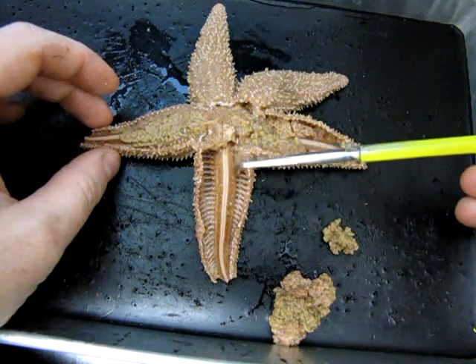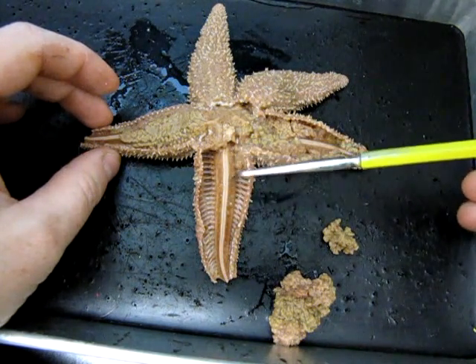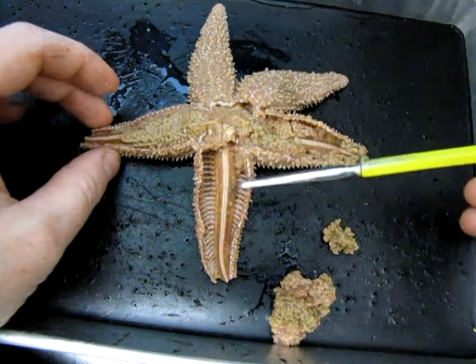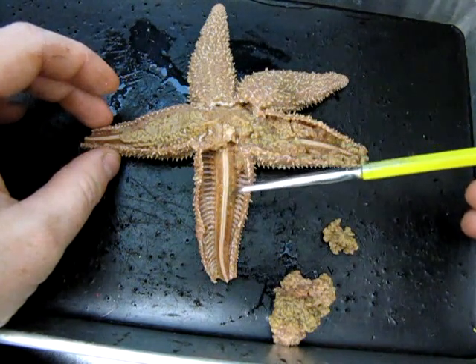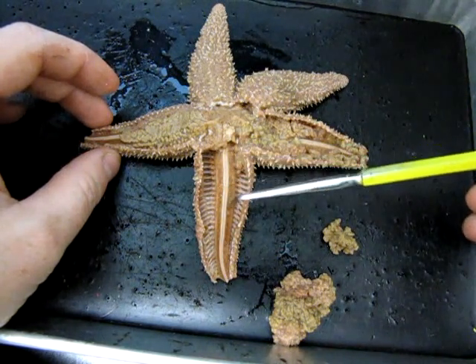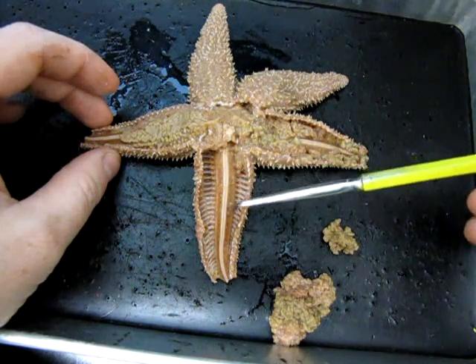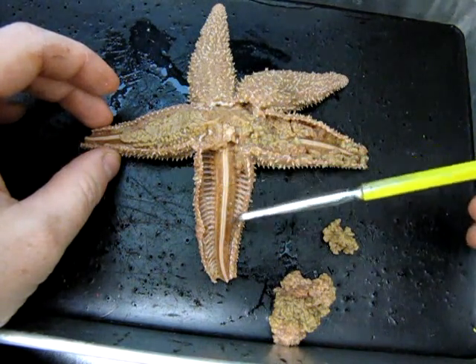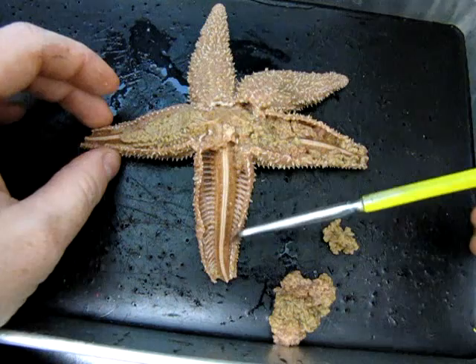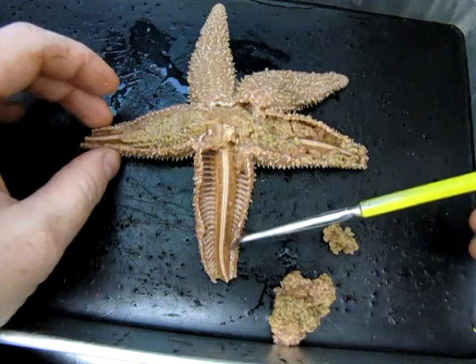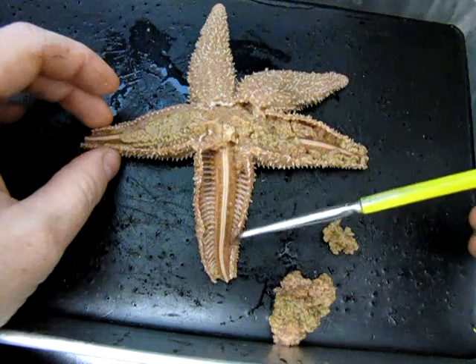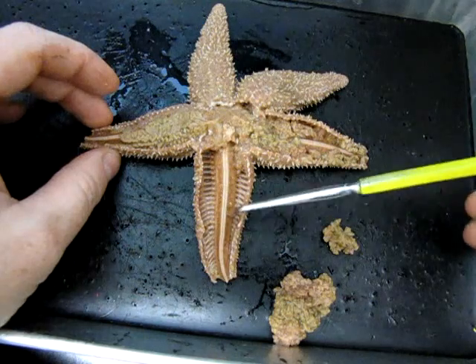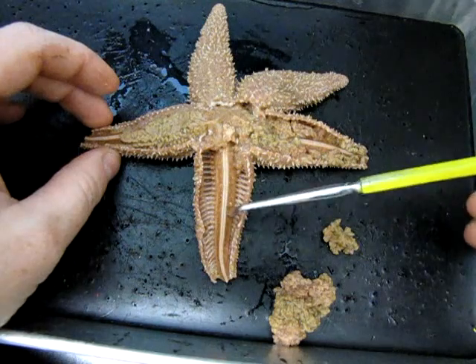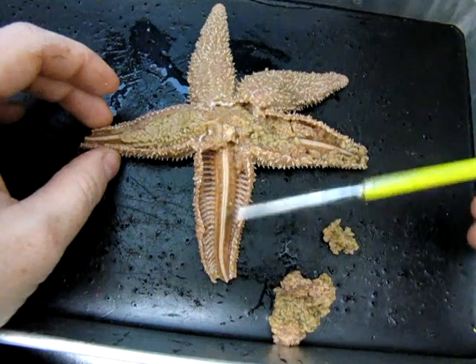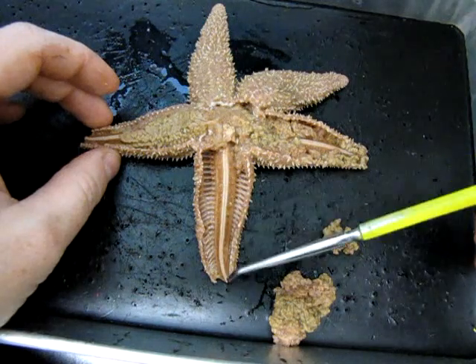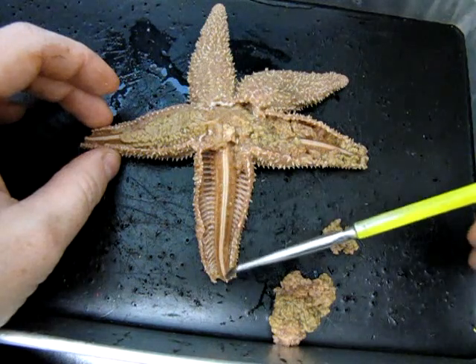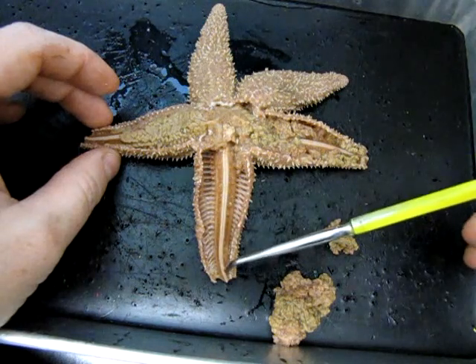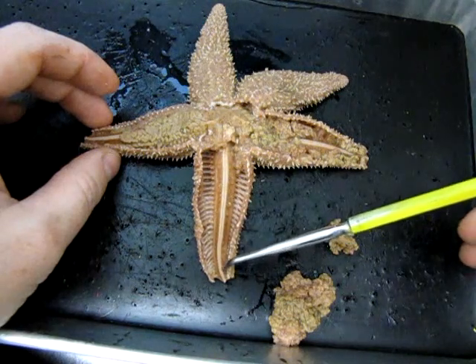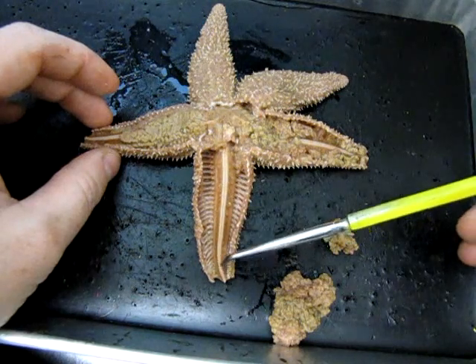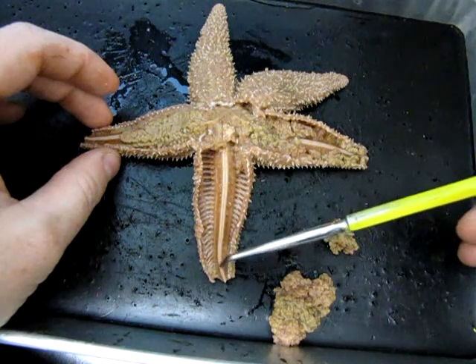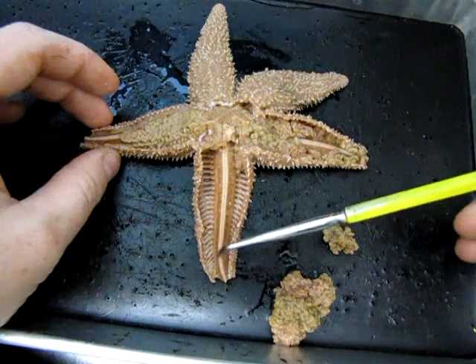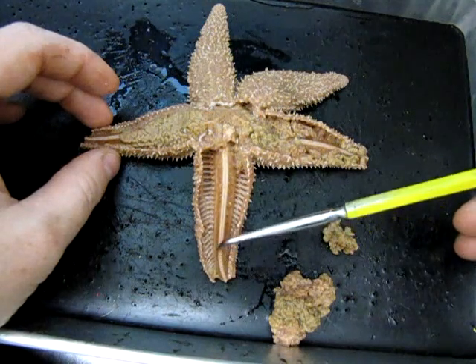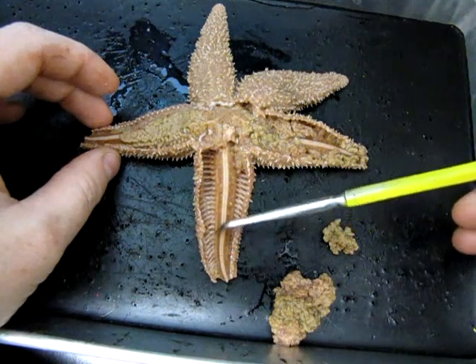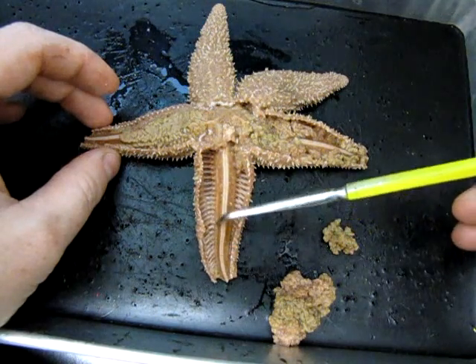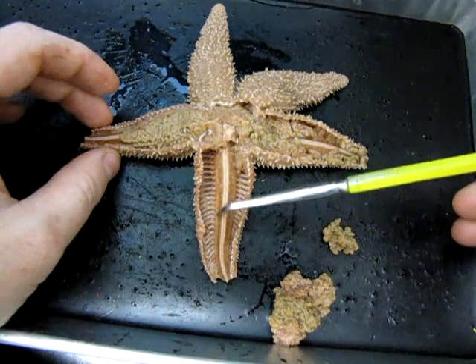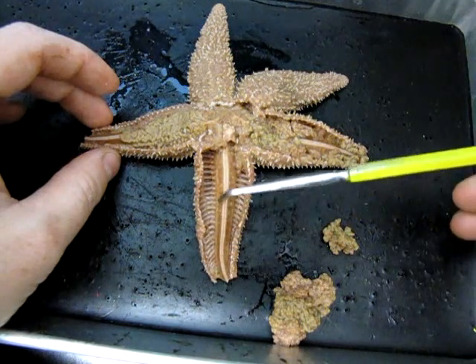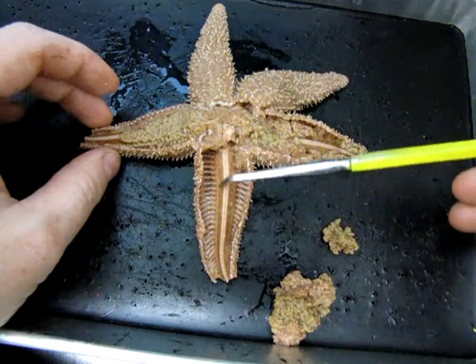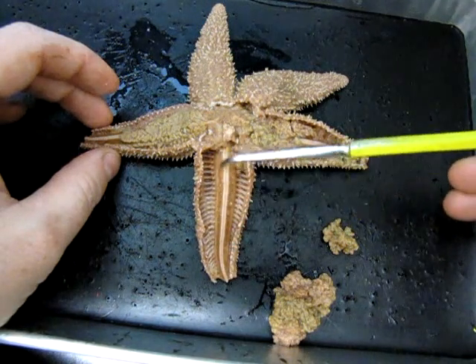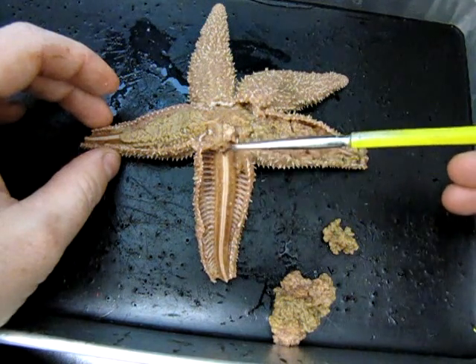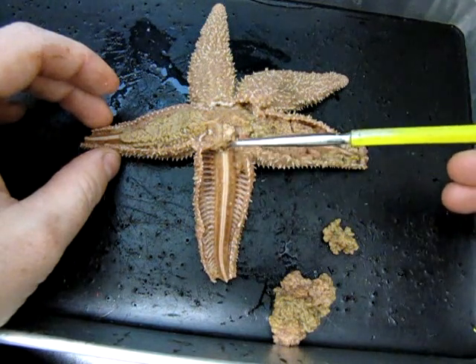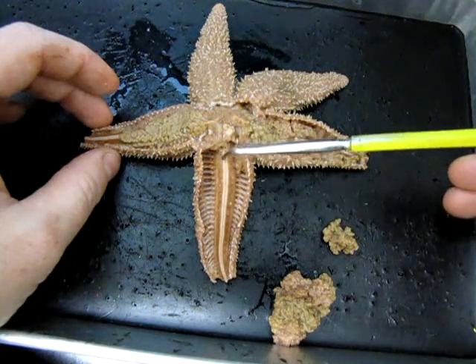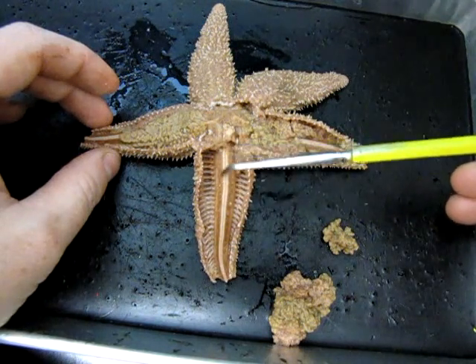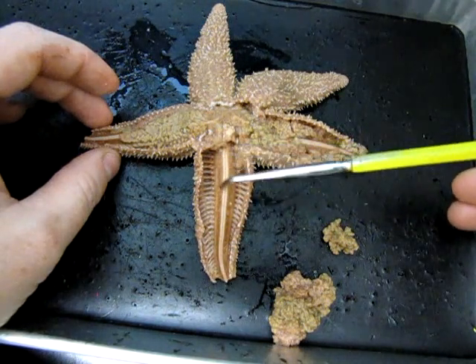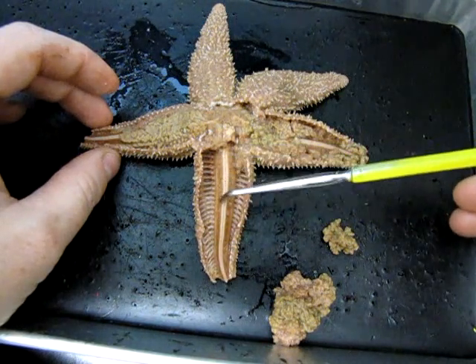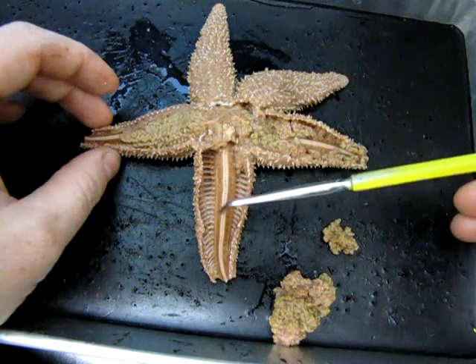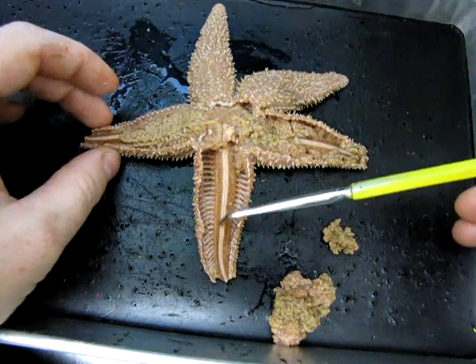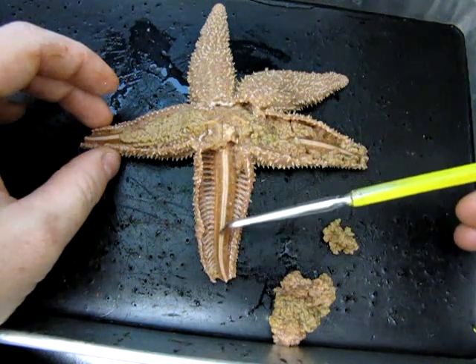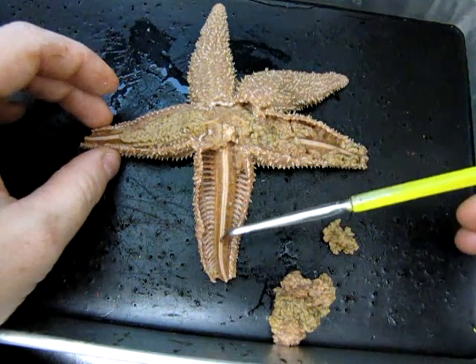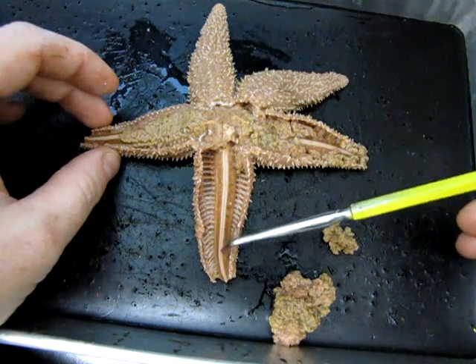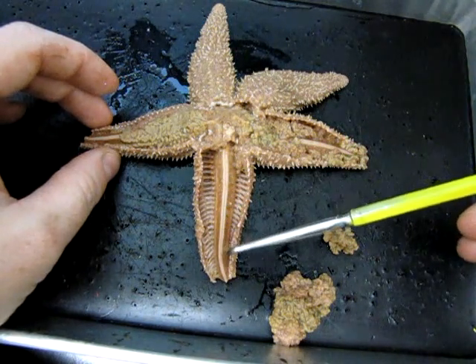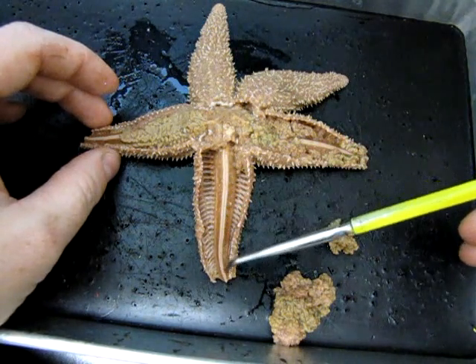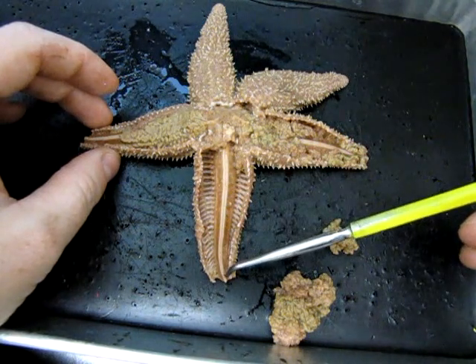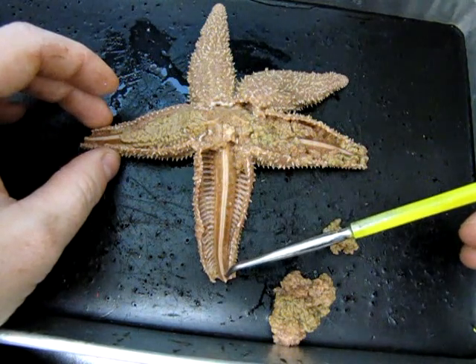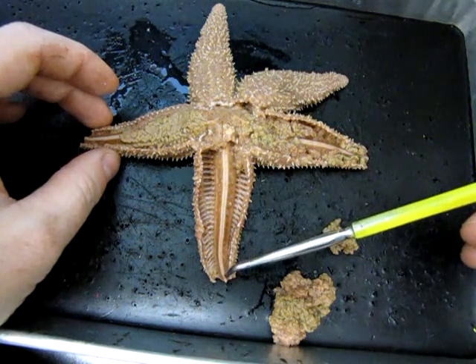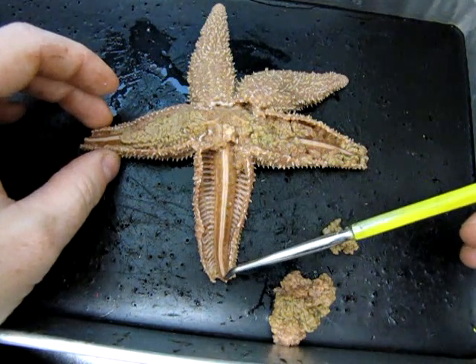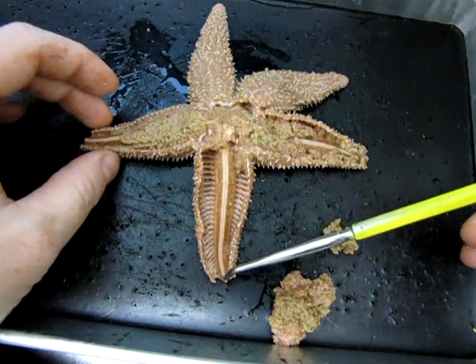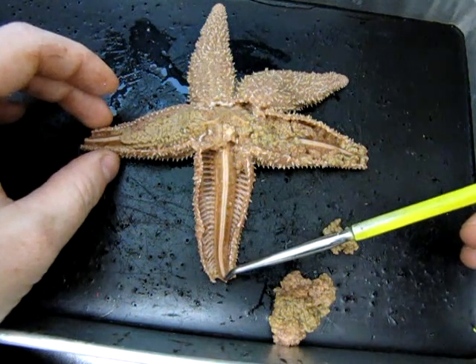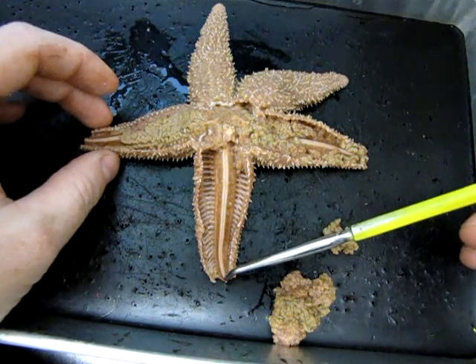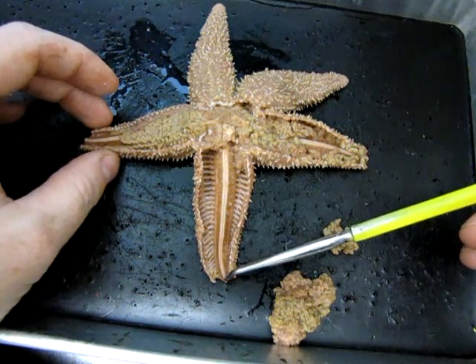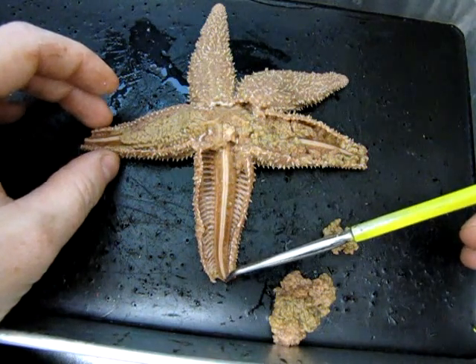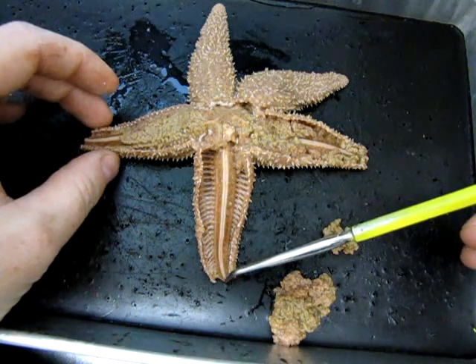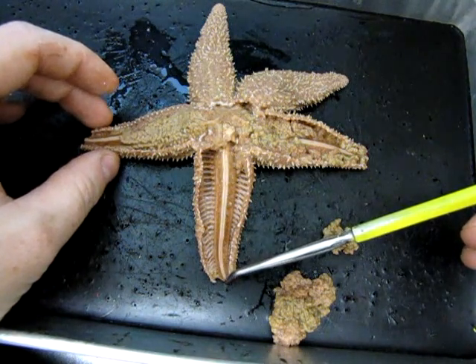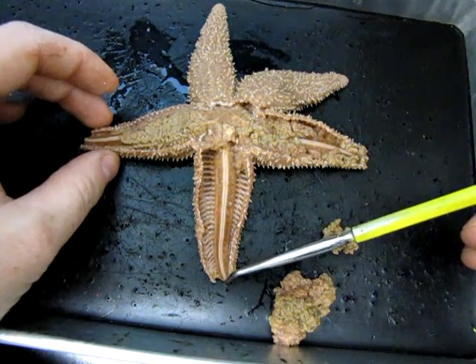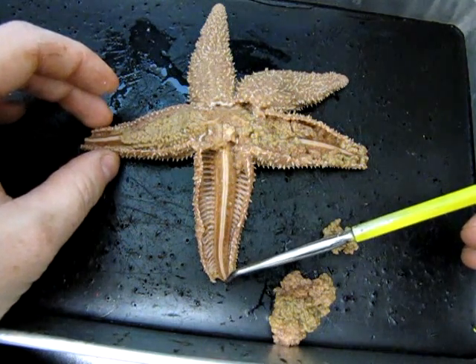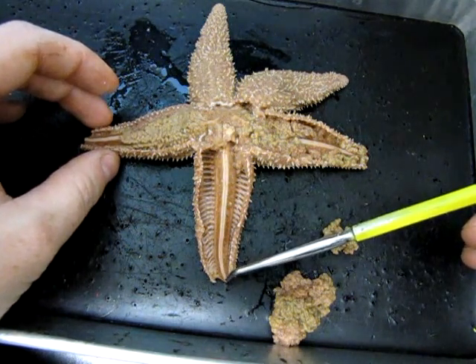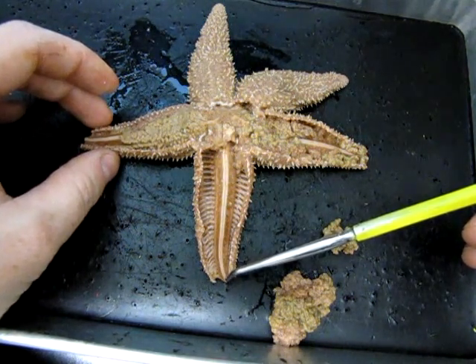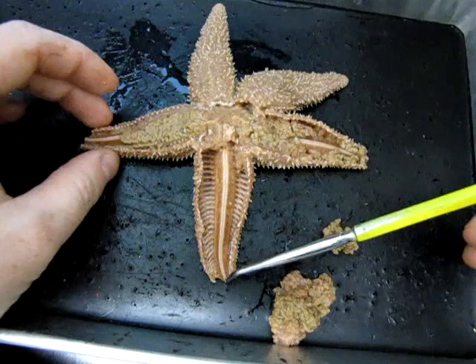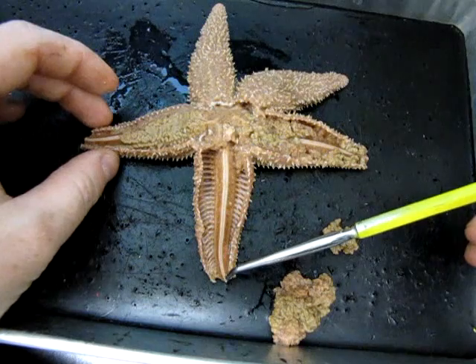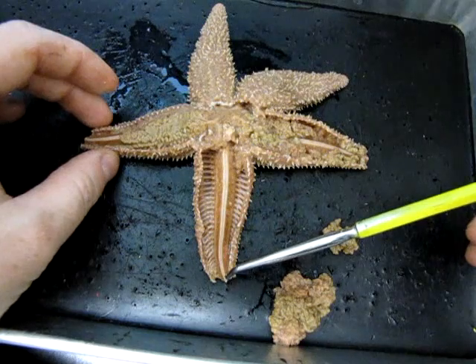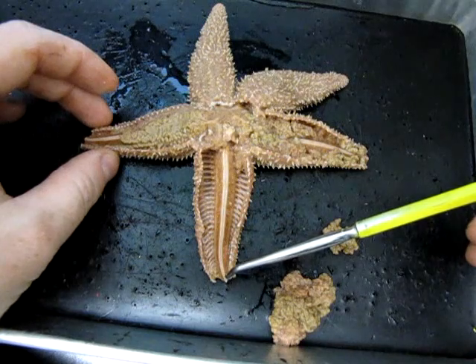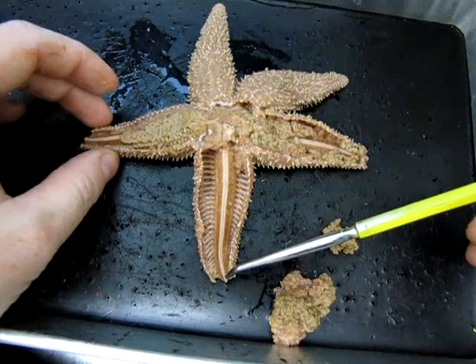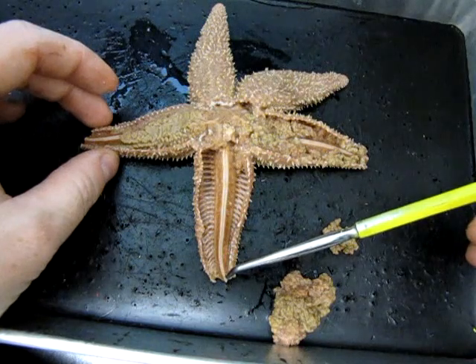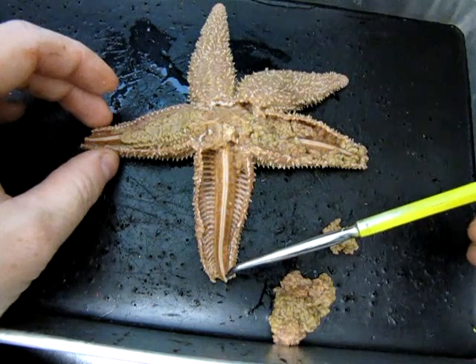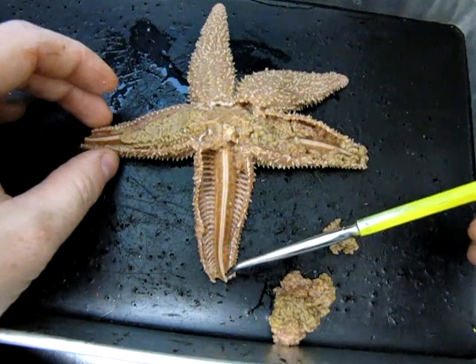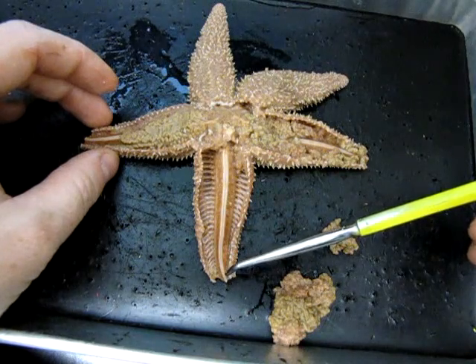Those small jelly-like structures are called ampoullae — or ampoulla in the singular. The ampoullae and the ambulacral ridge are both involved in the water vascular system.